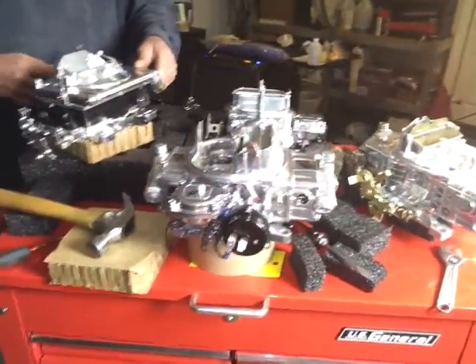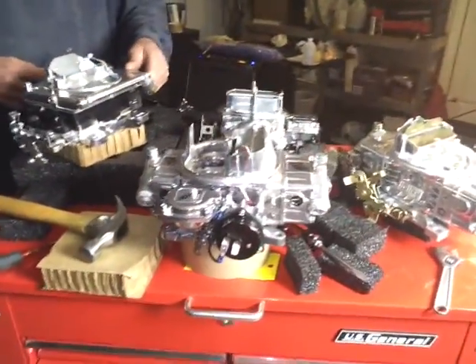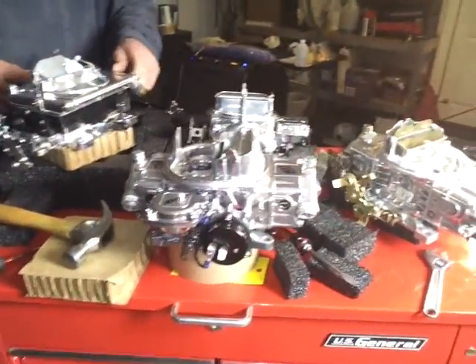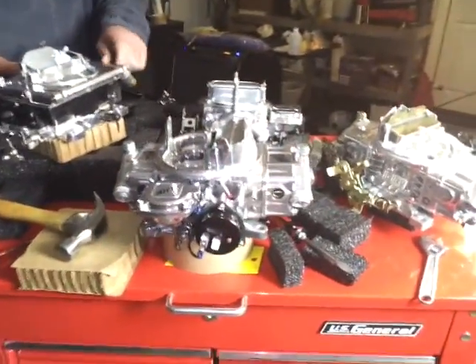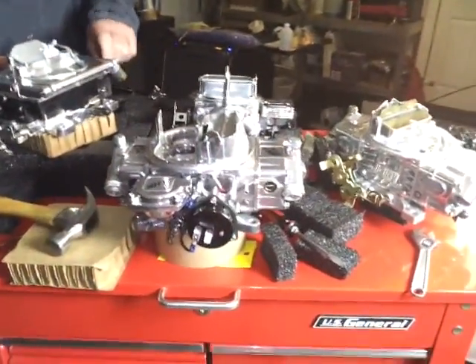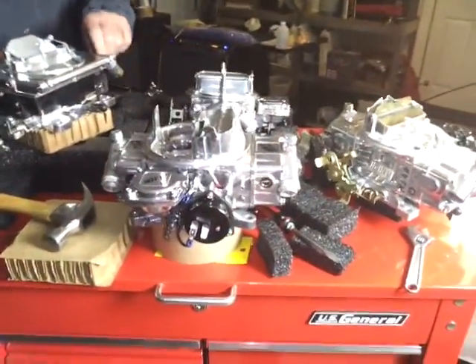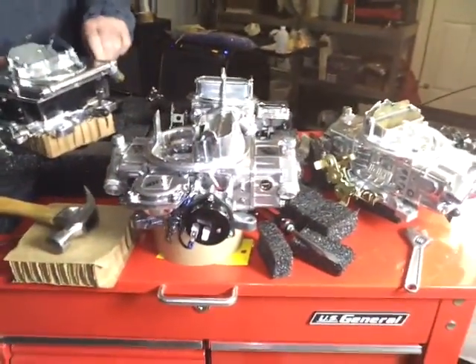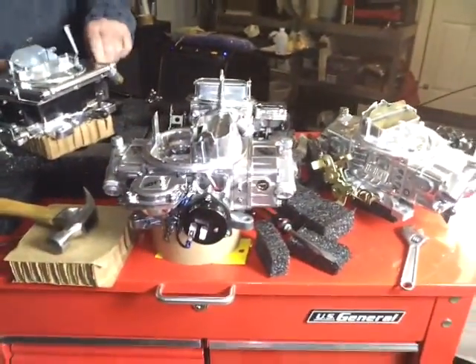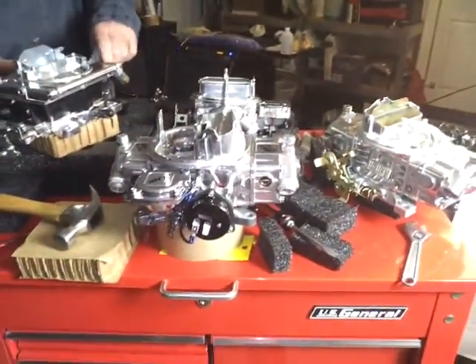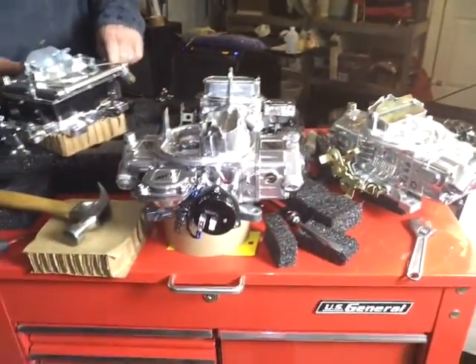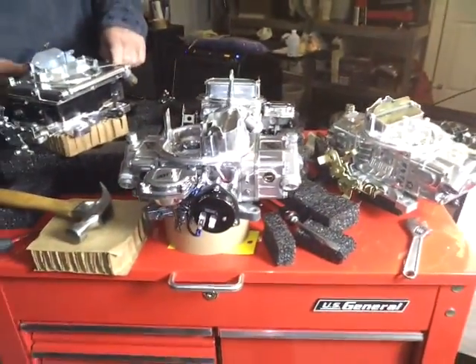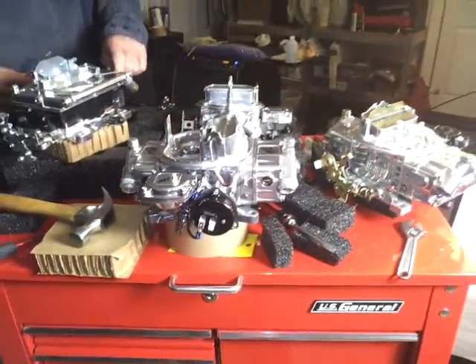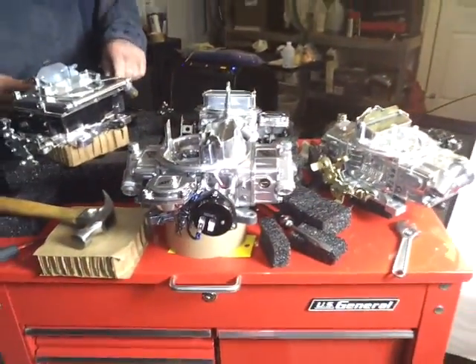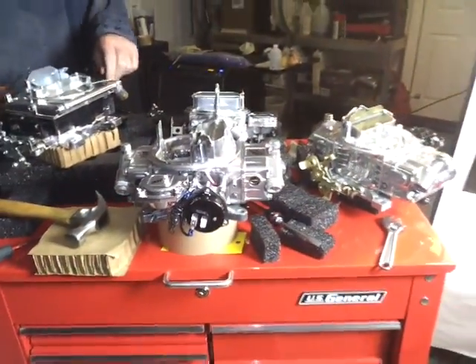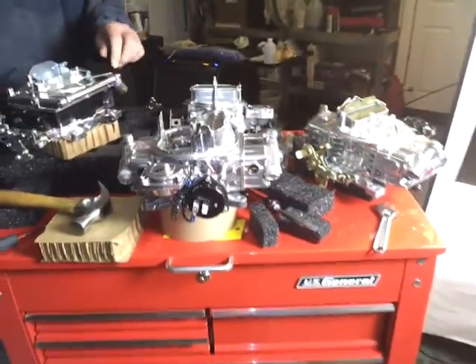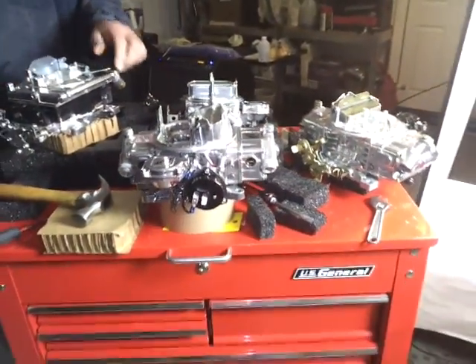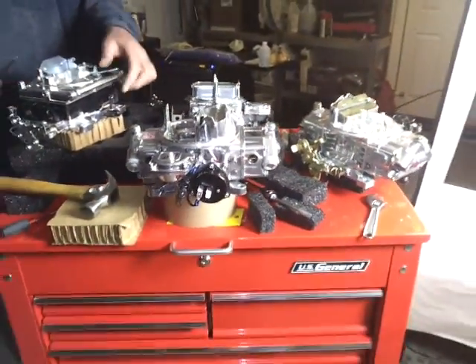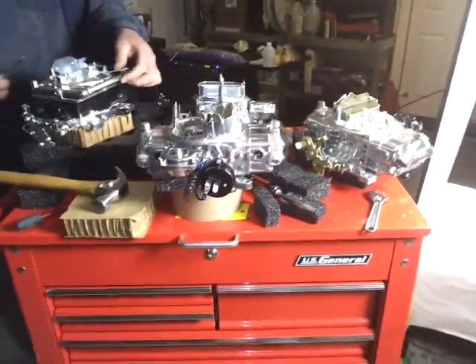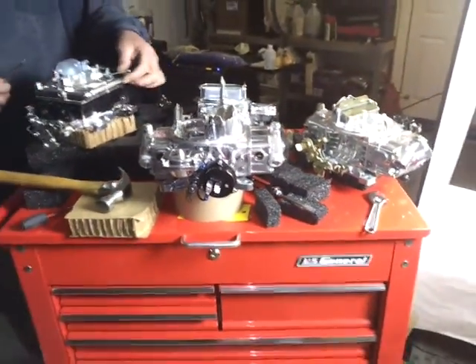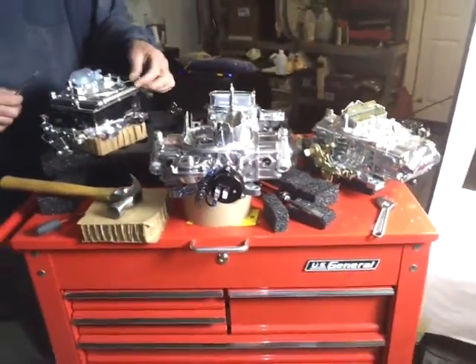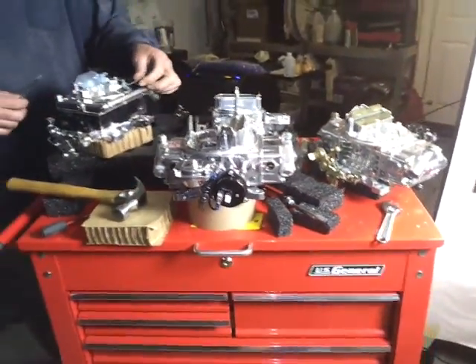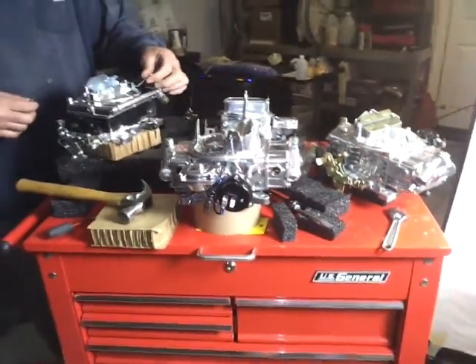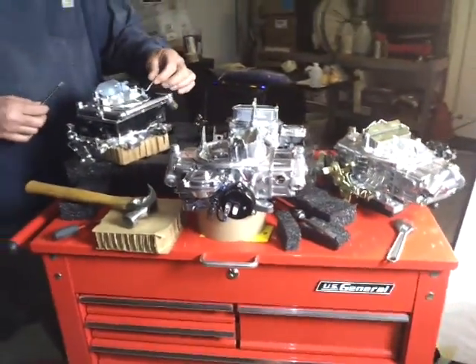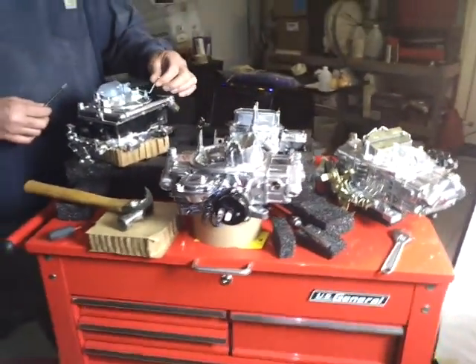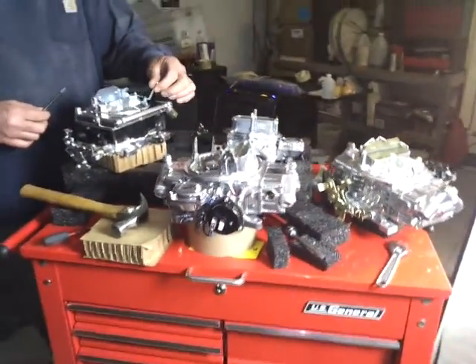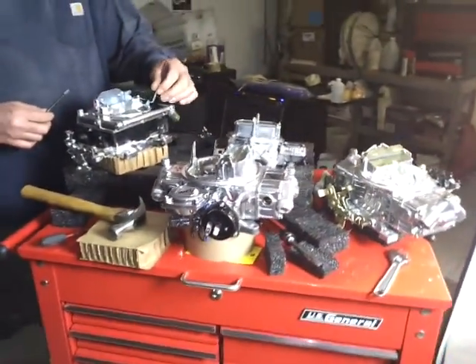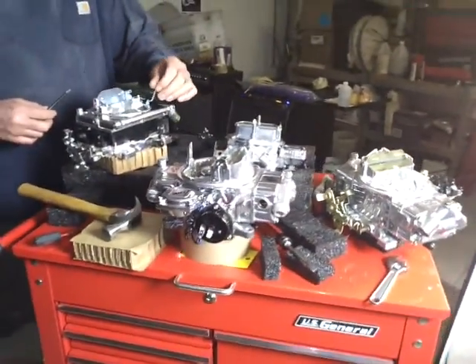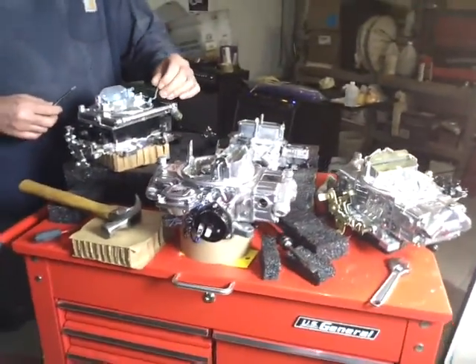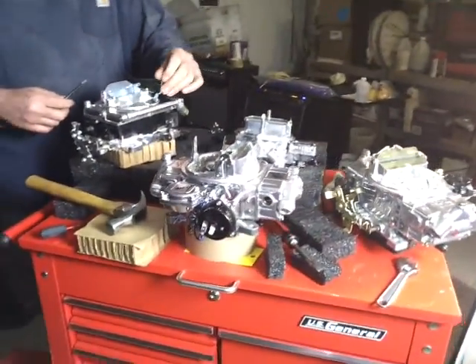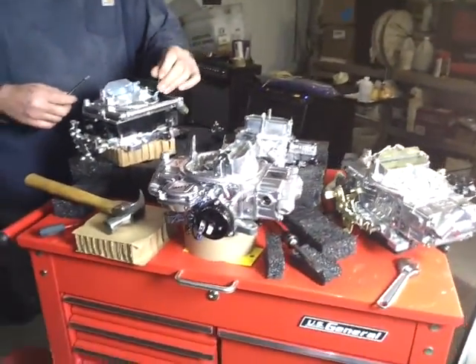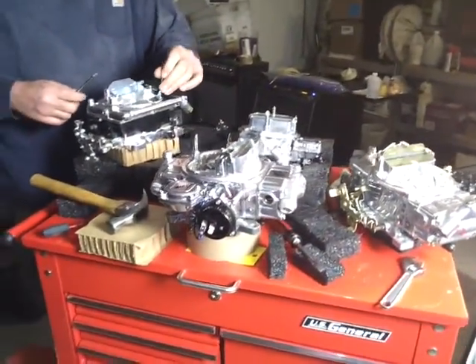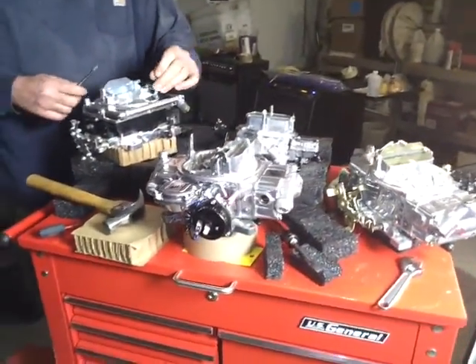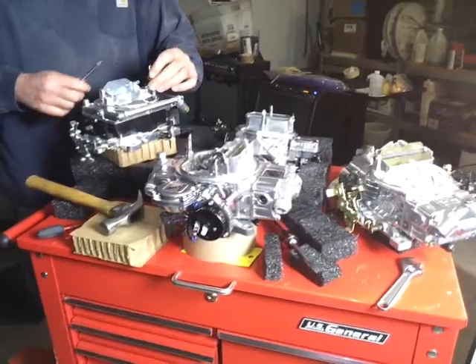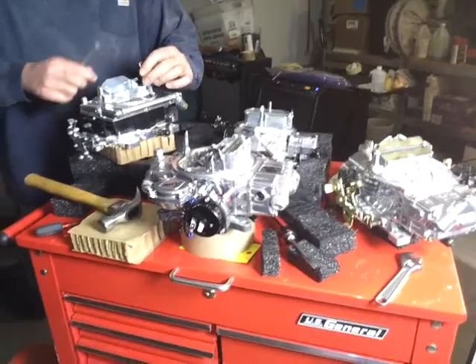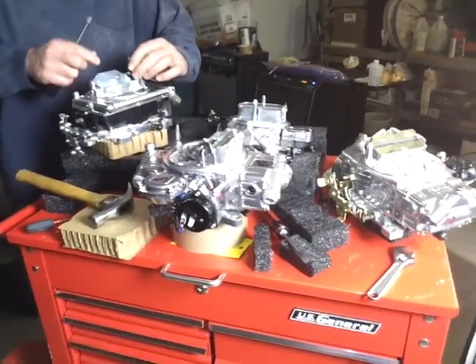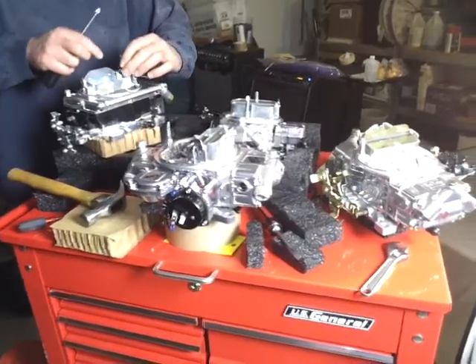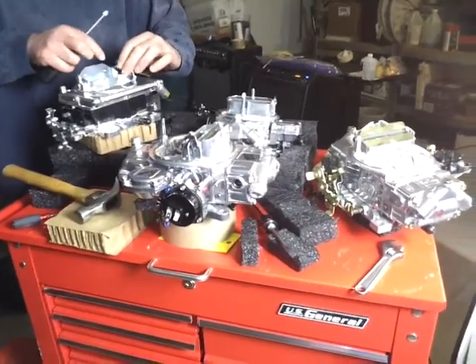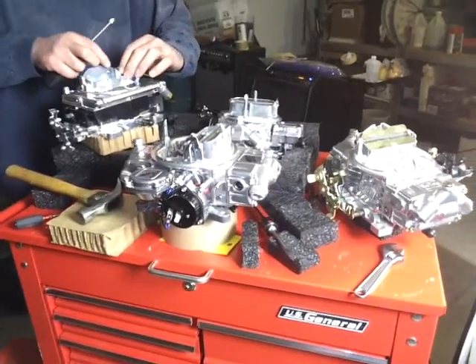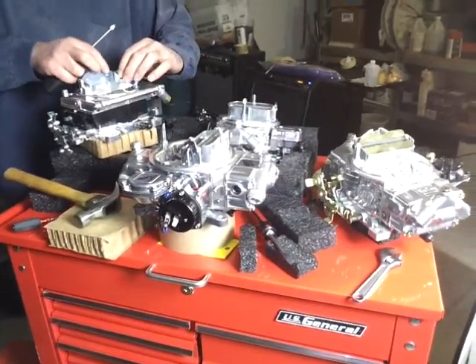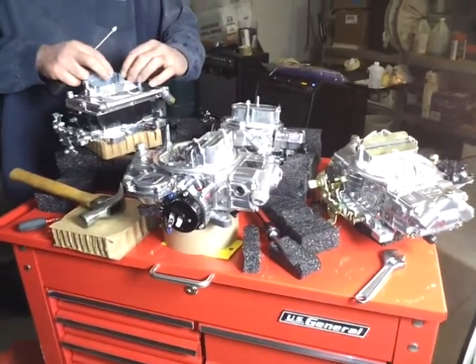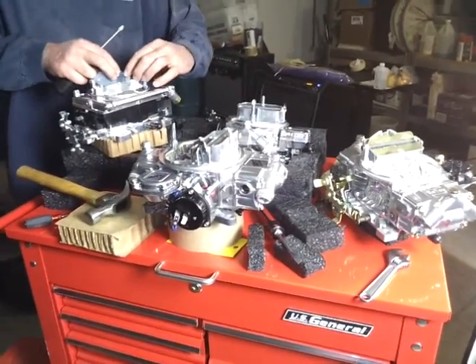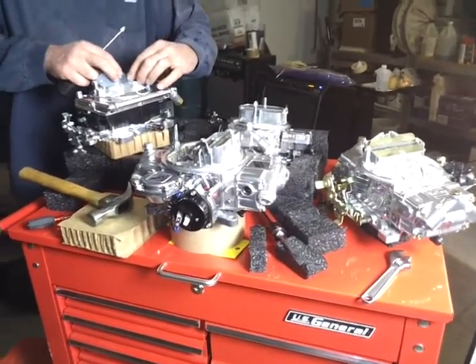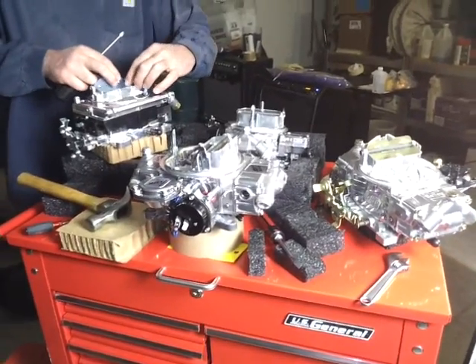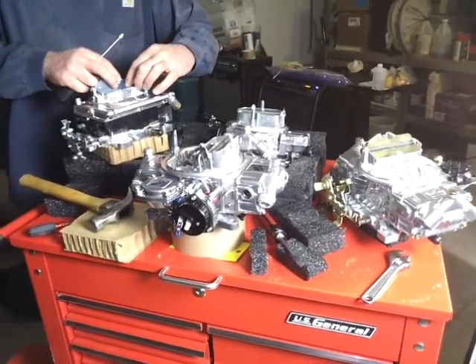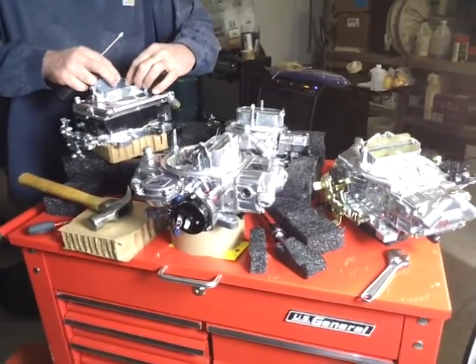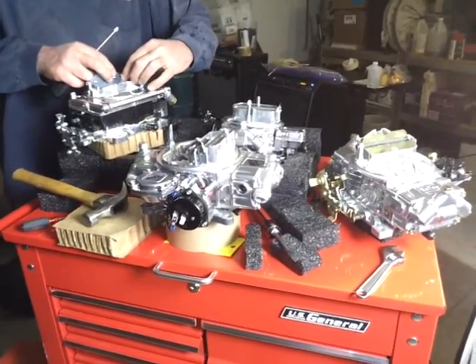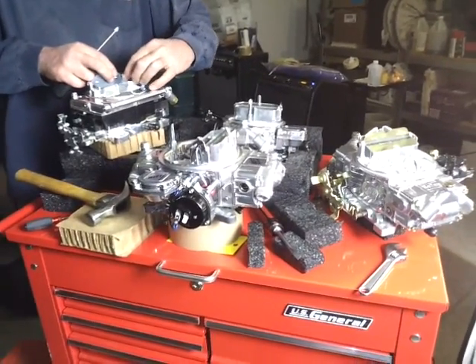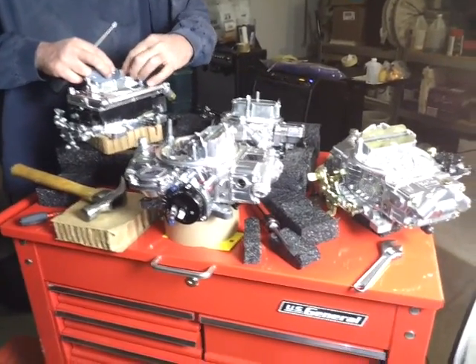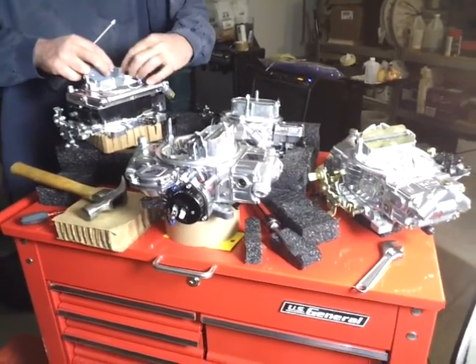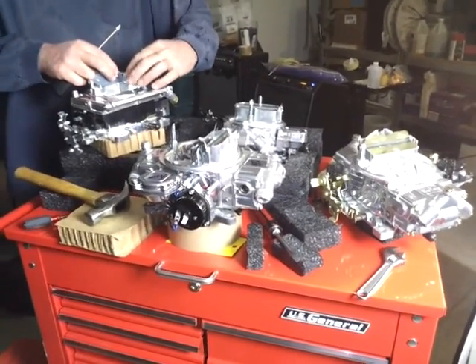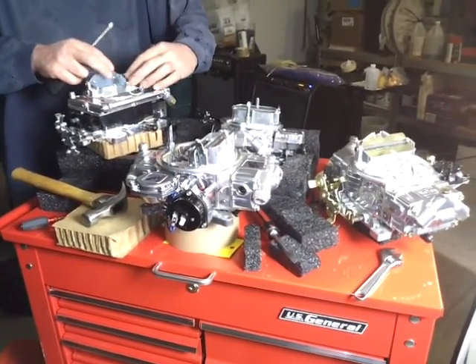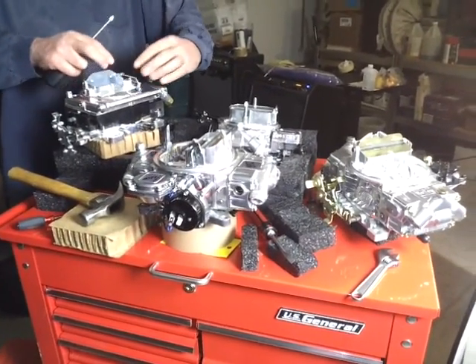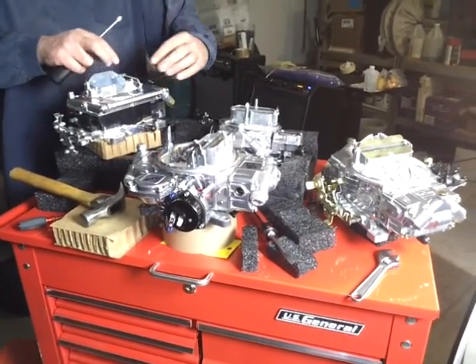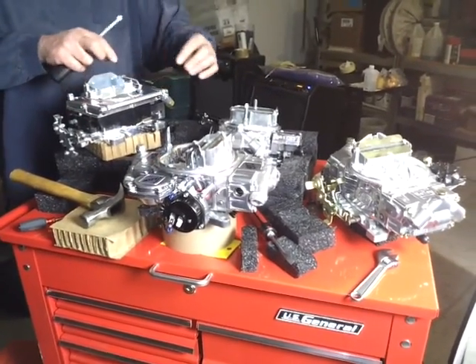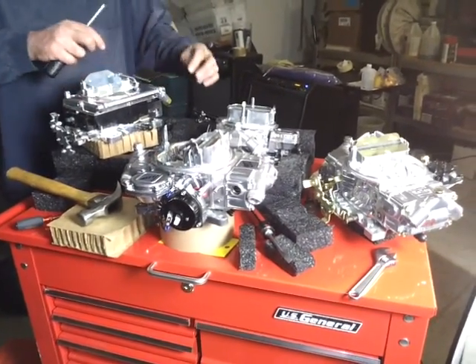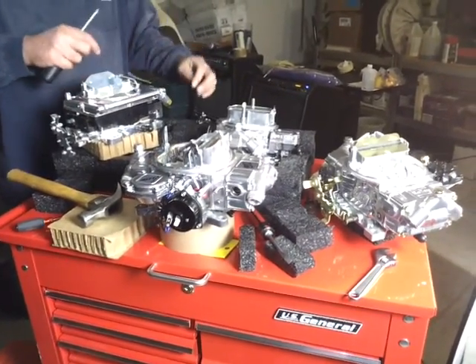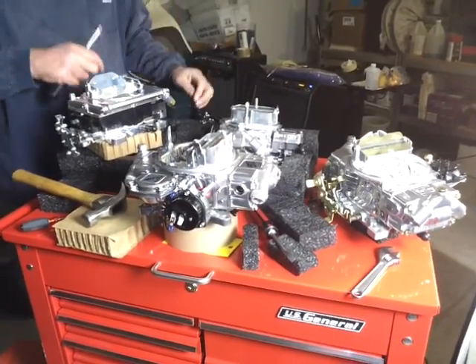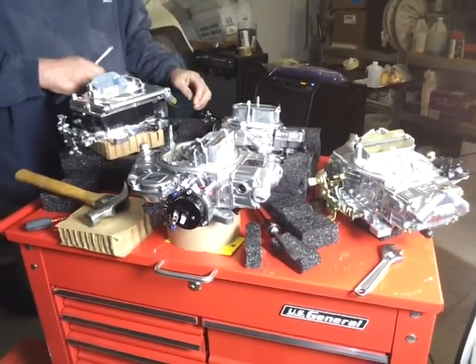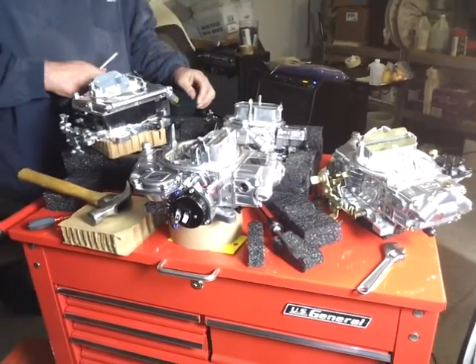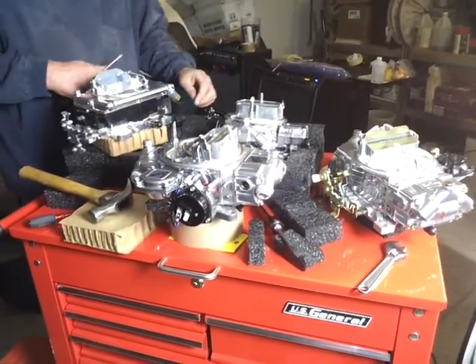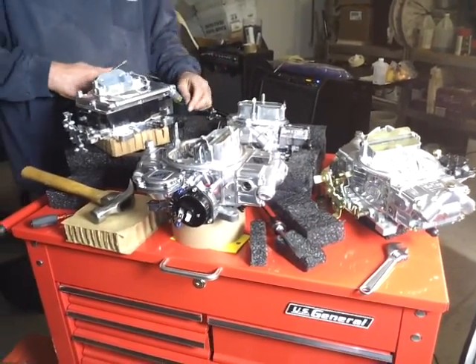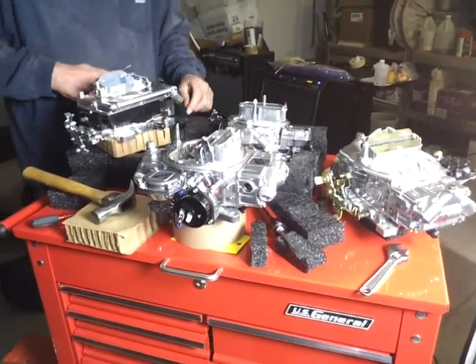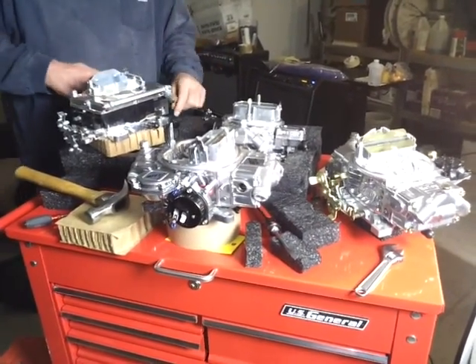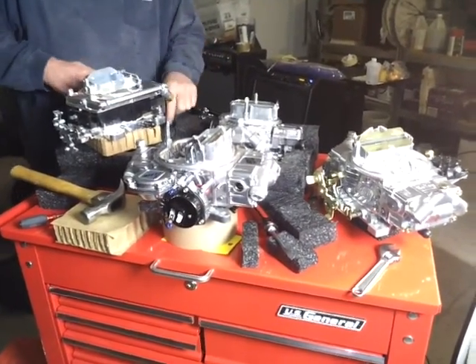You'll be able to see all of it in the June issue of Popular Hot Rodding Magazine. We're going to have all of them, so stay tuned.